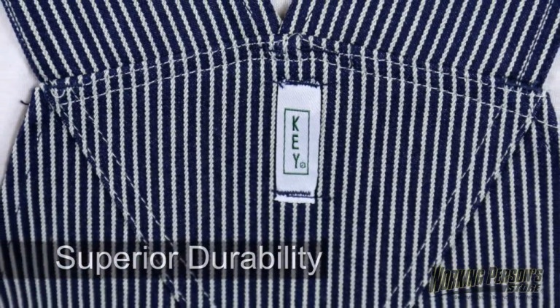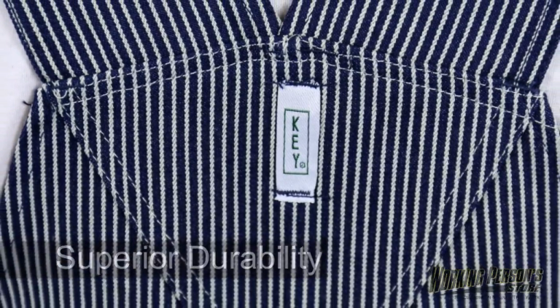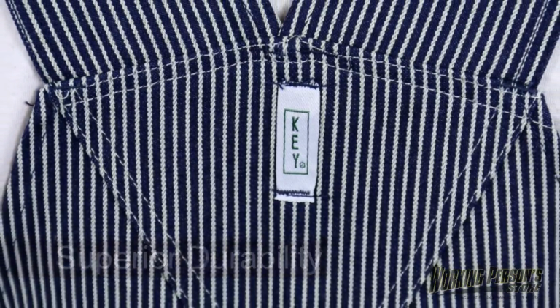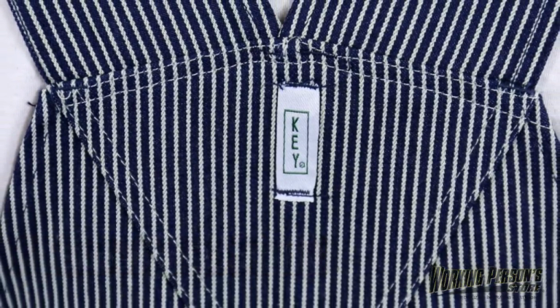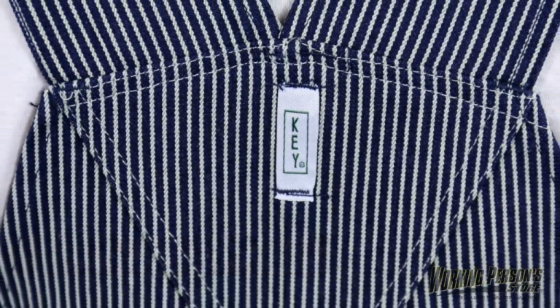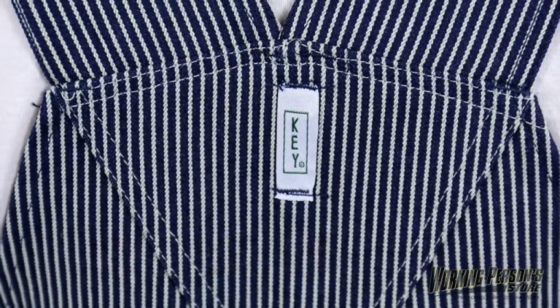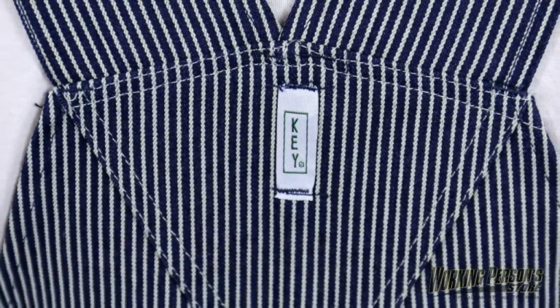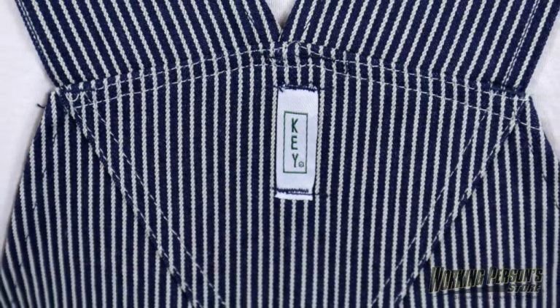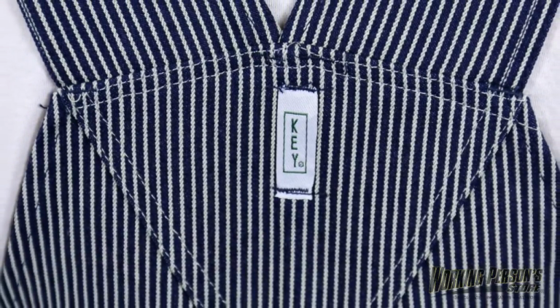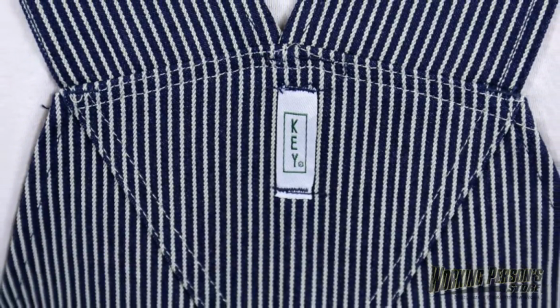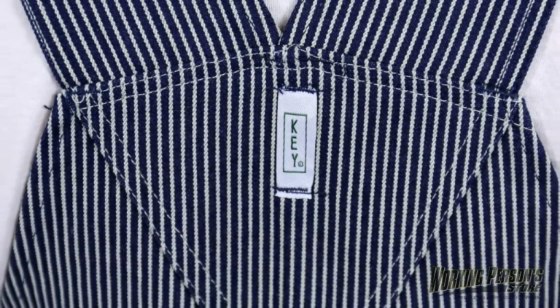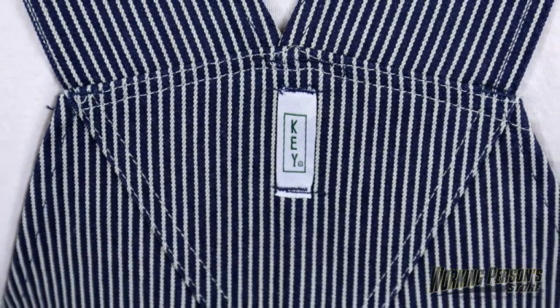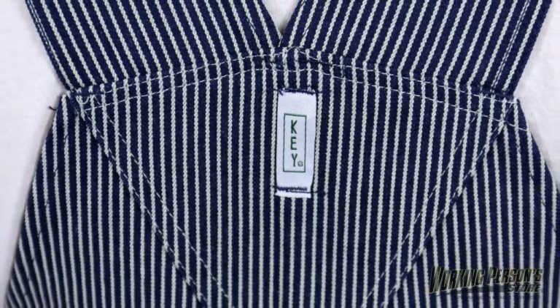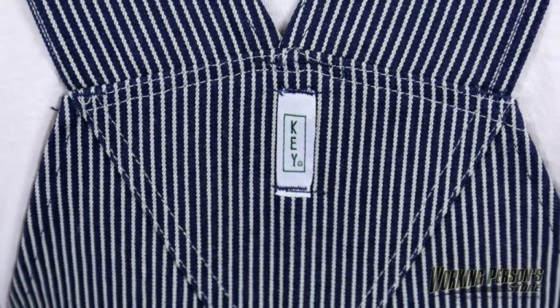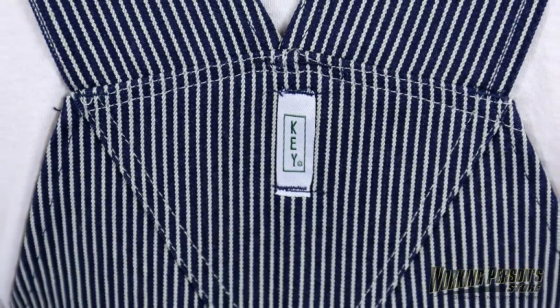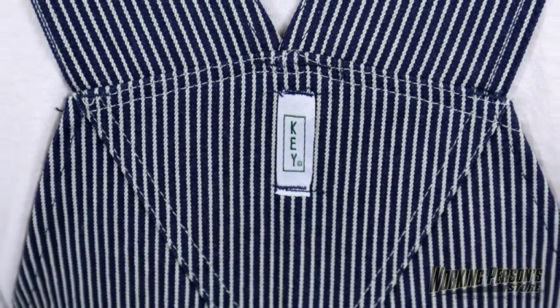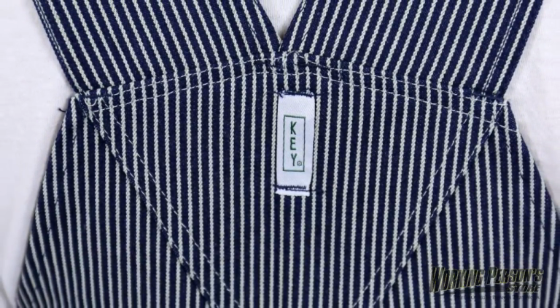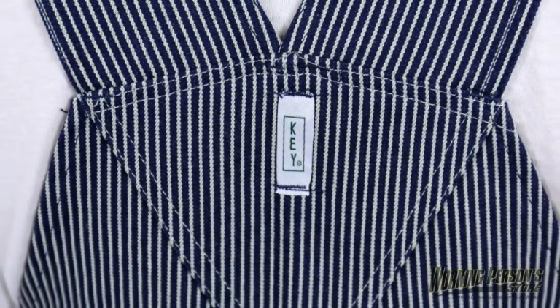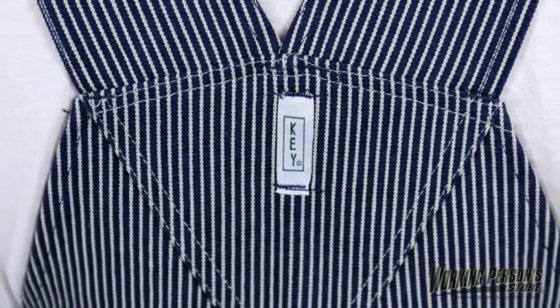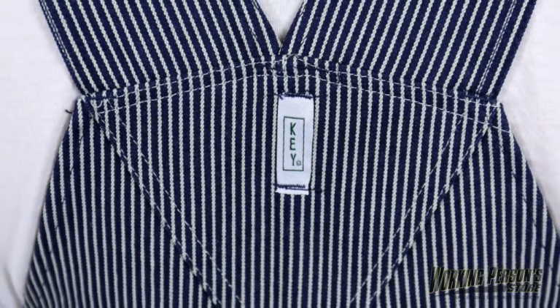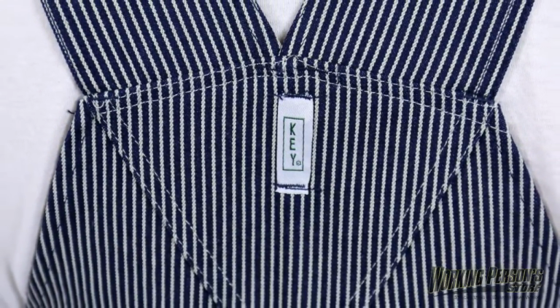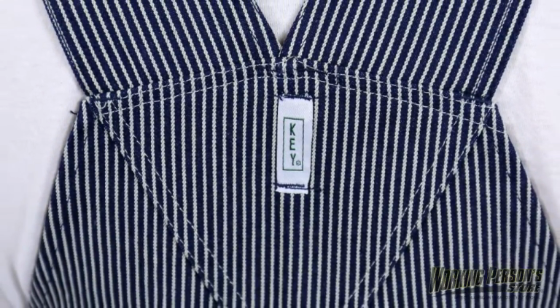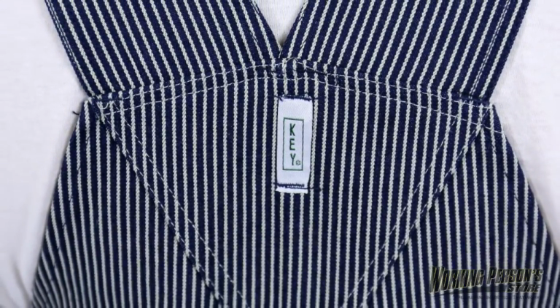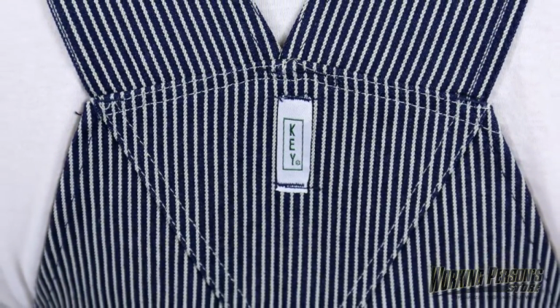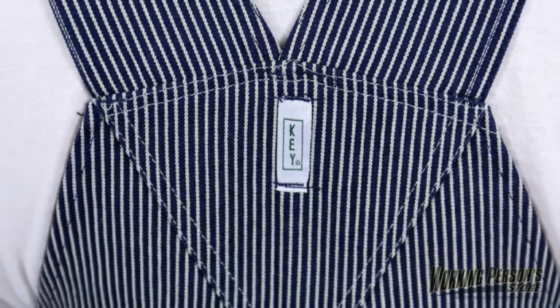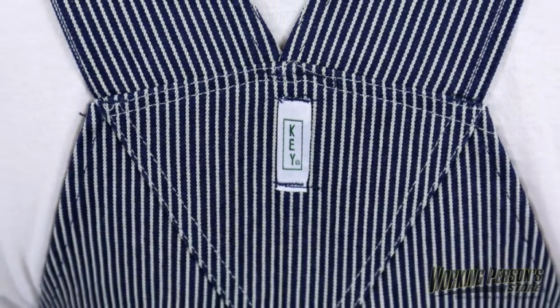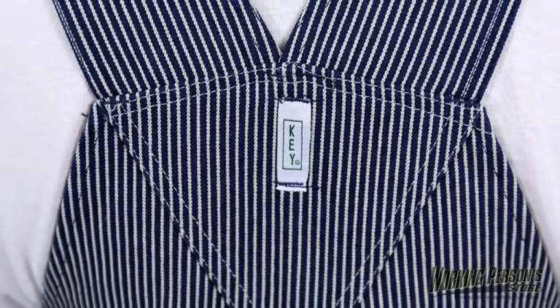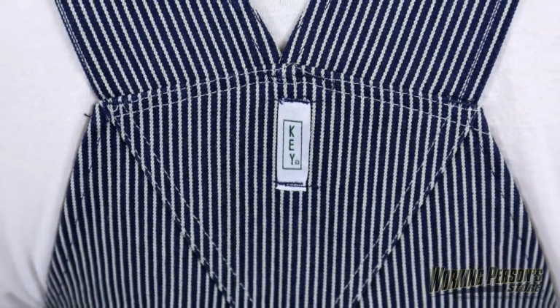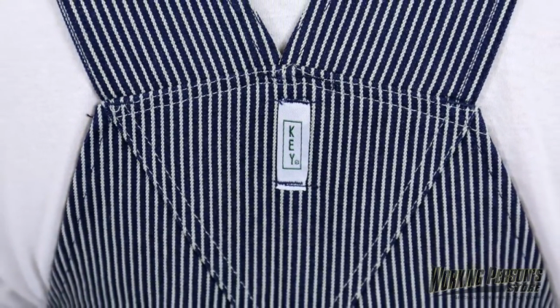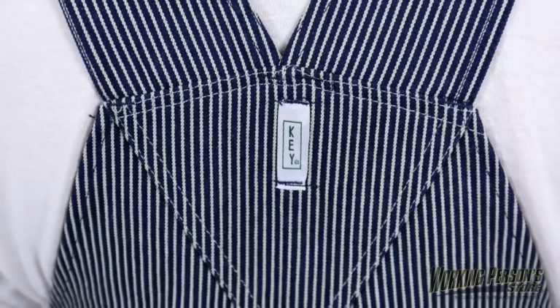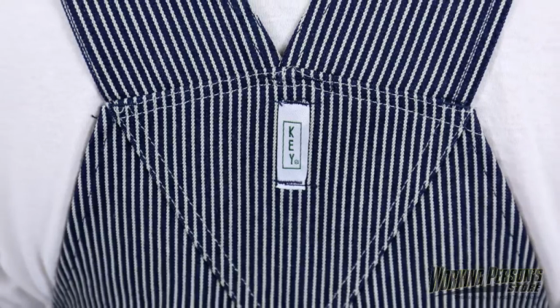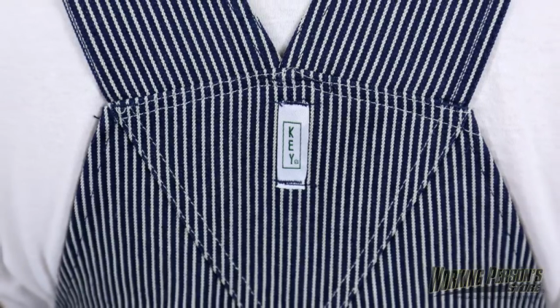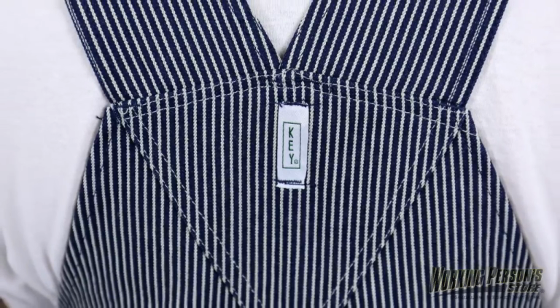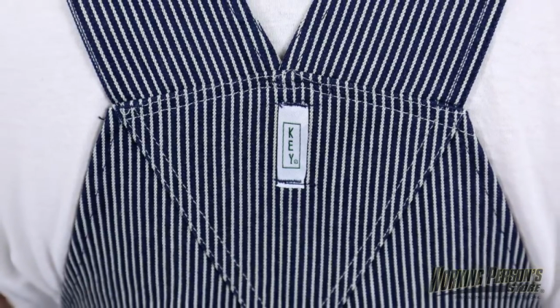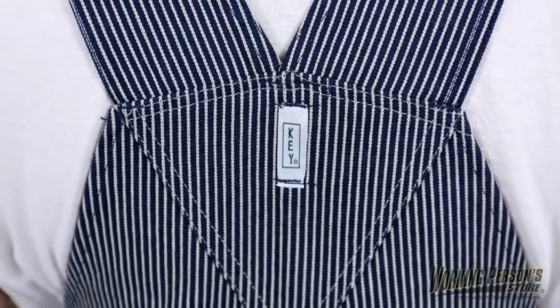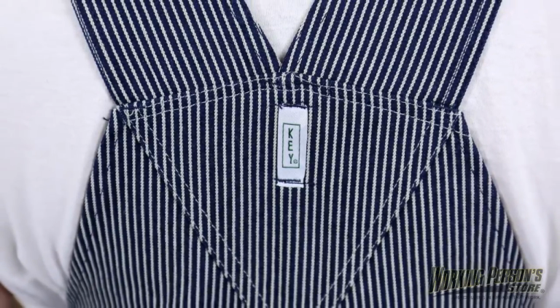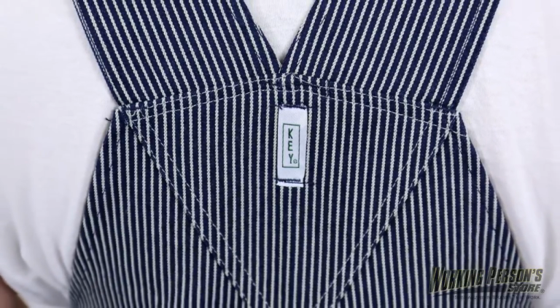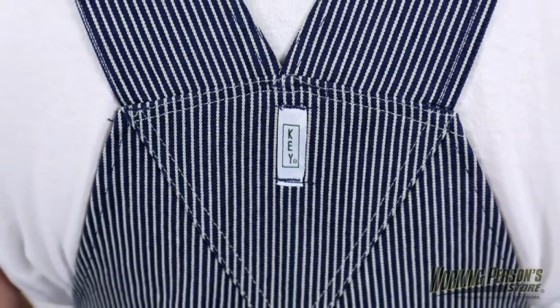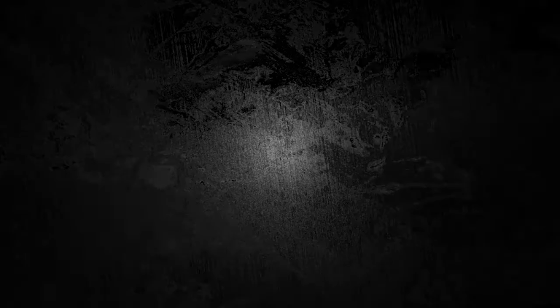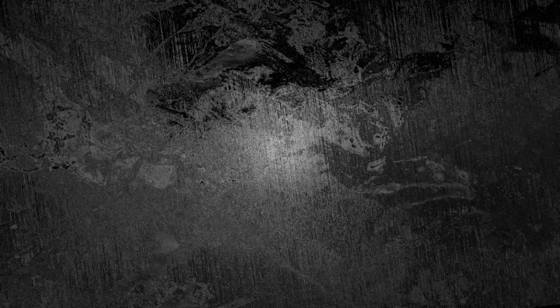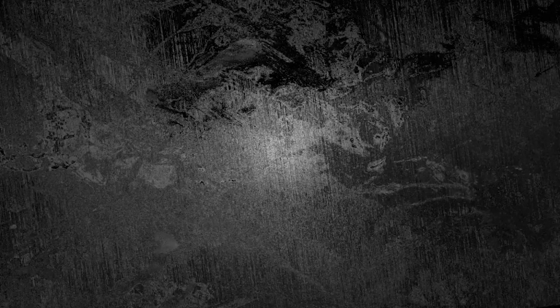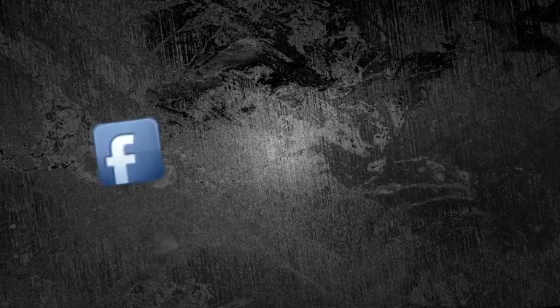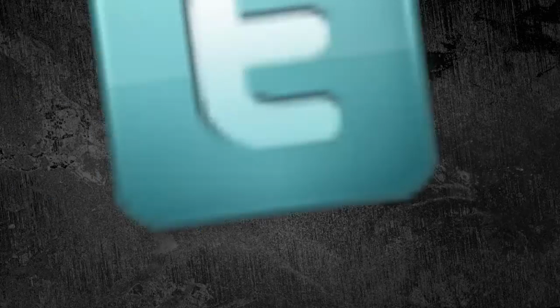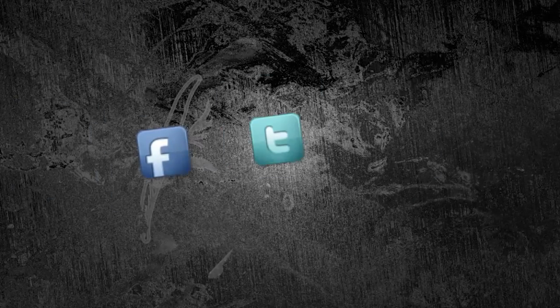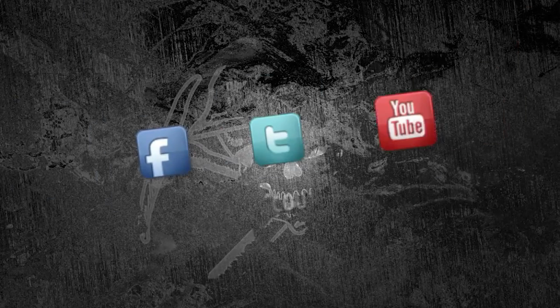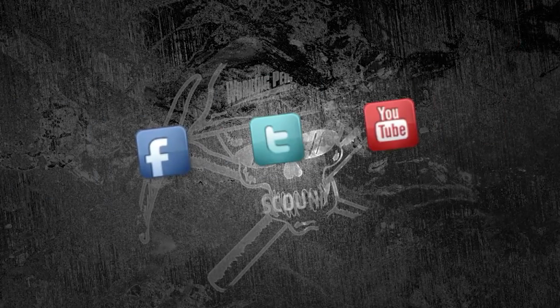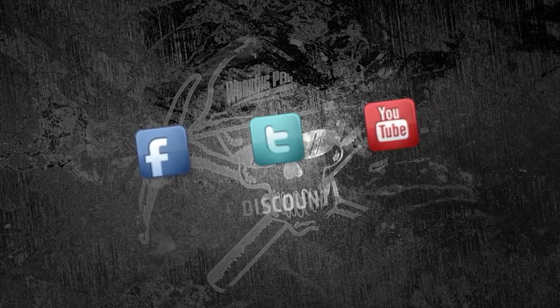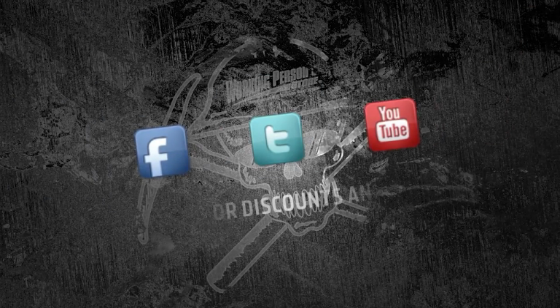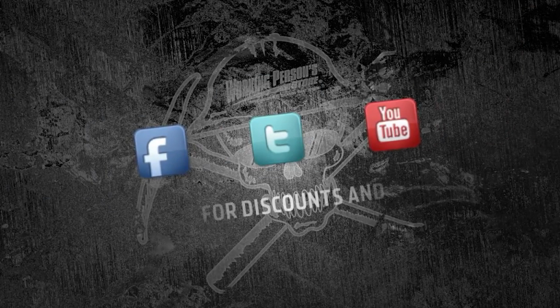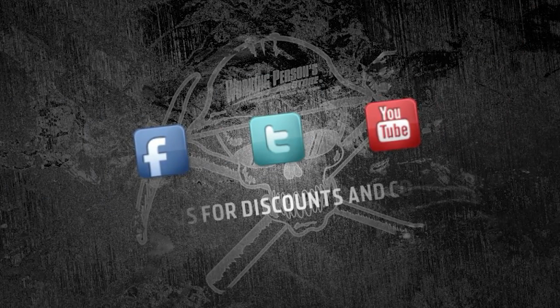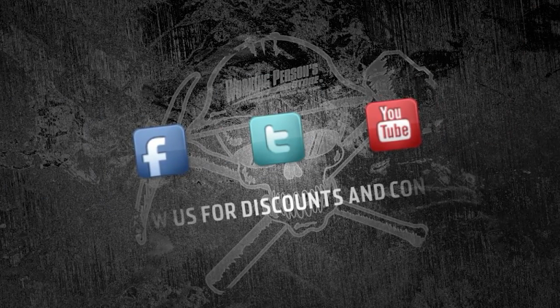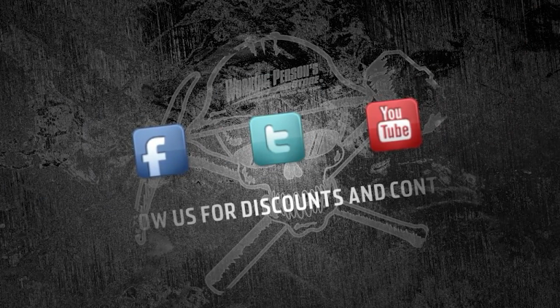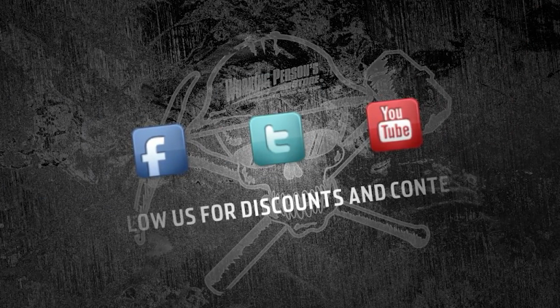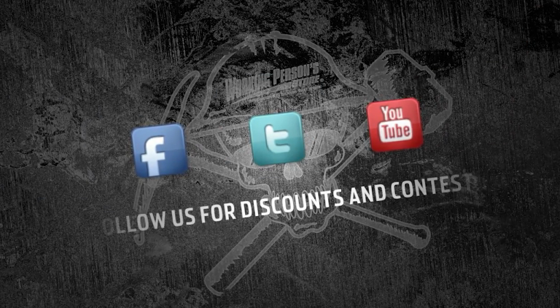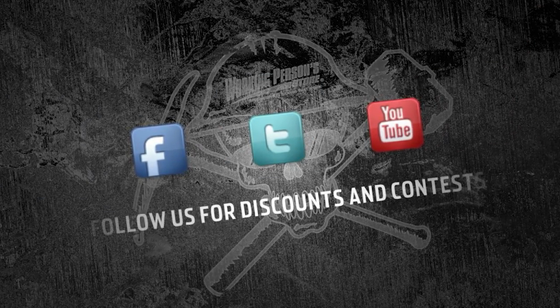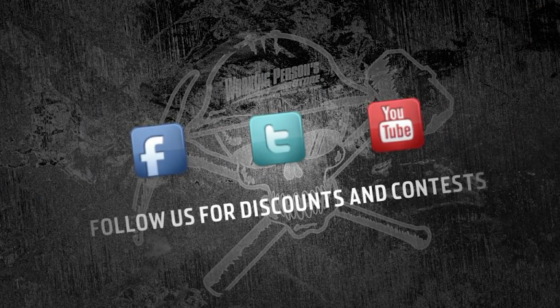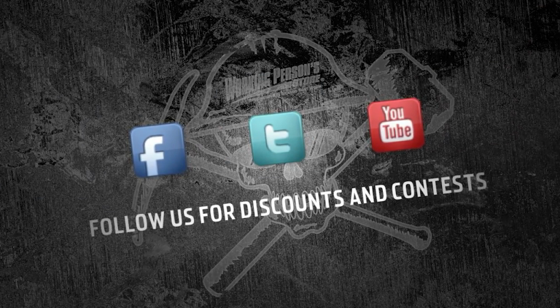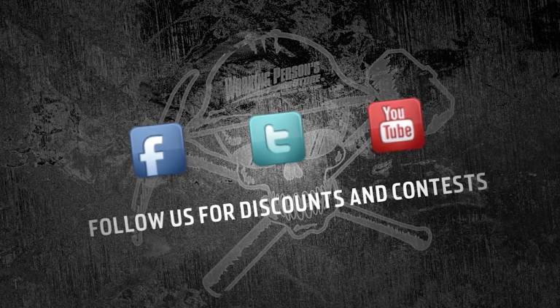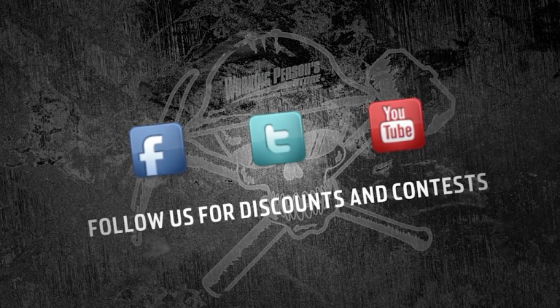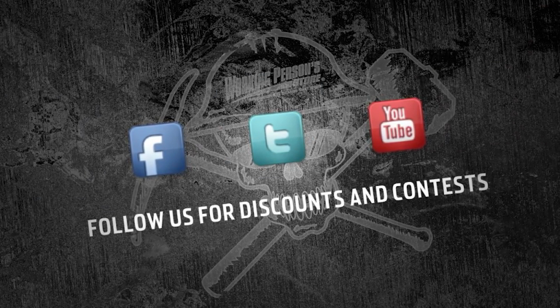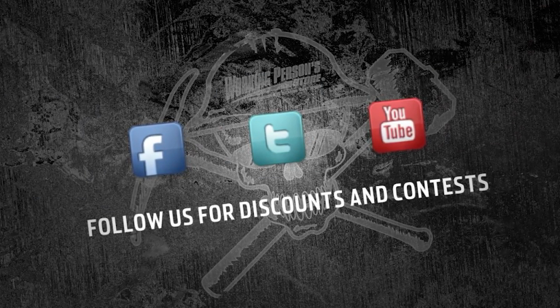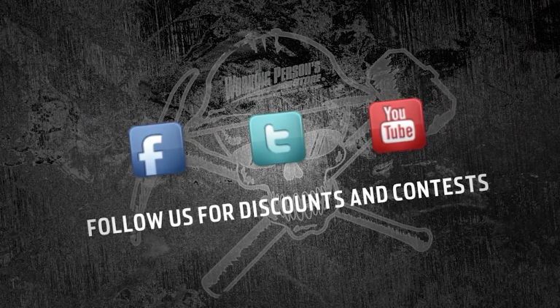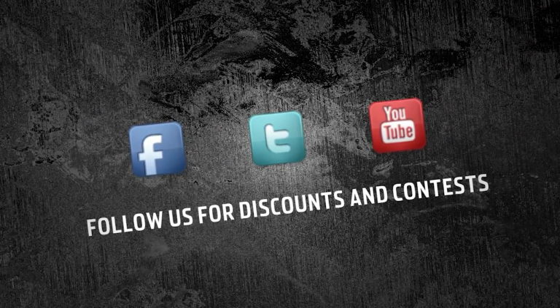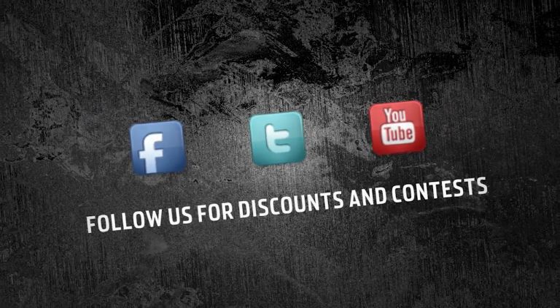Get the gear that can take on your work day right along with you, like these Key men's hickory striped cotton overalls. They're available at WorkingPerson.com.